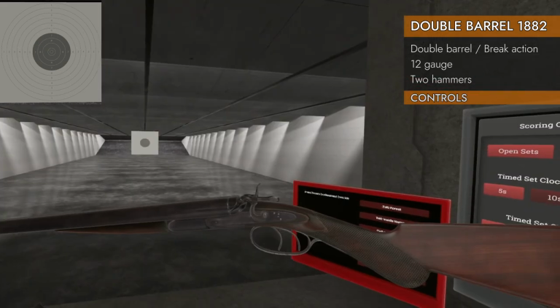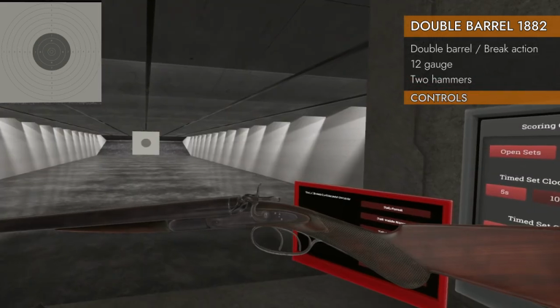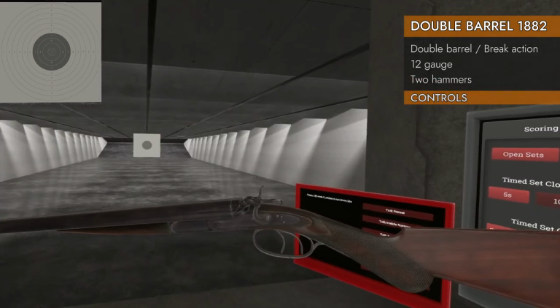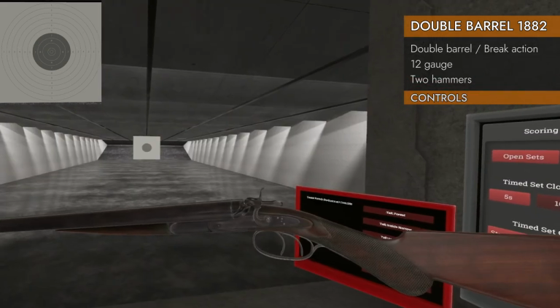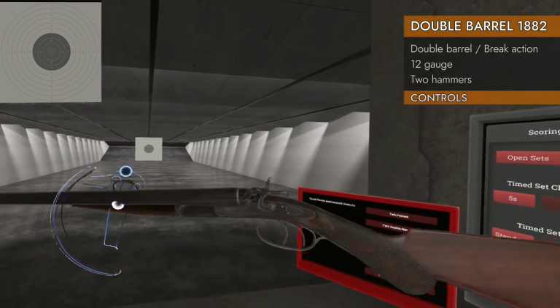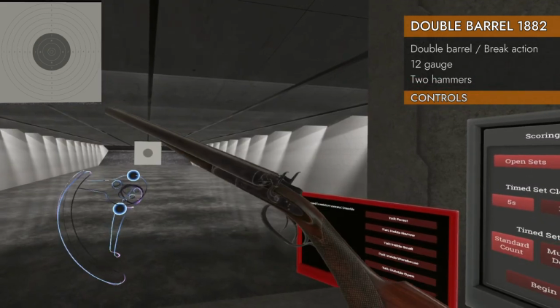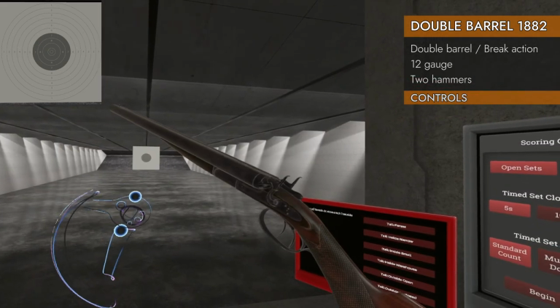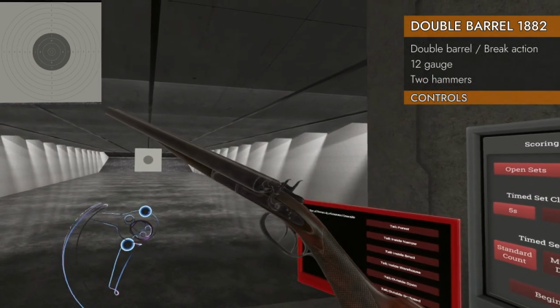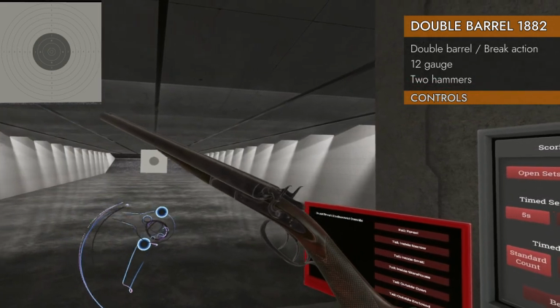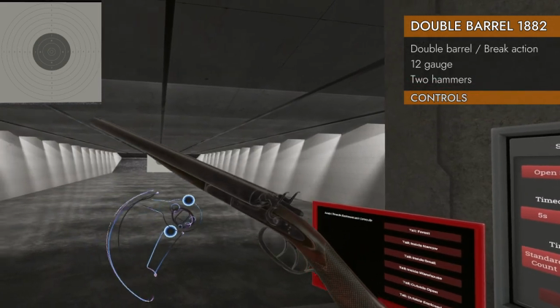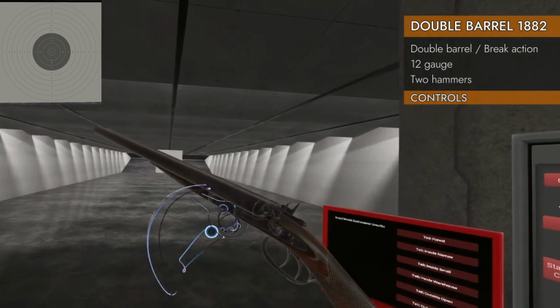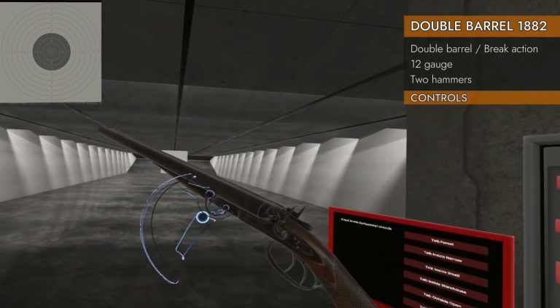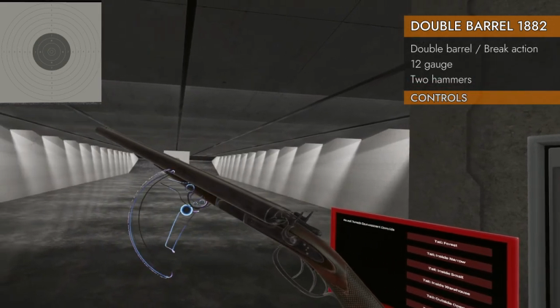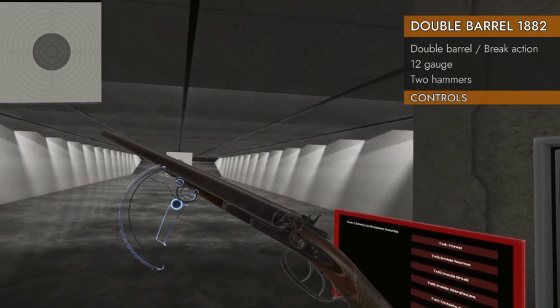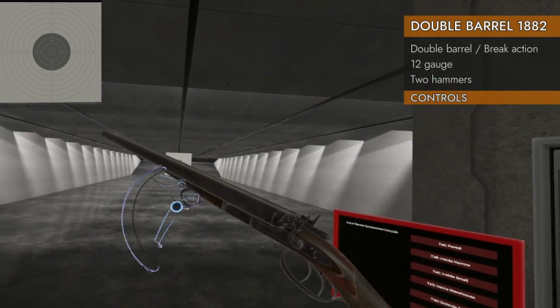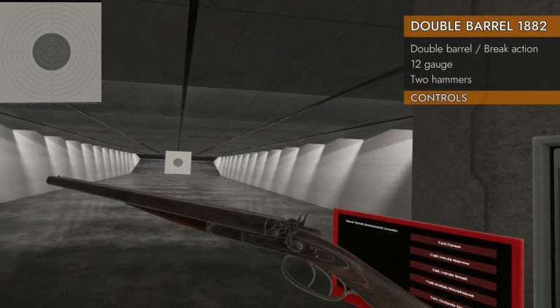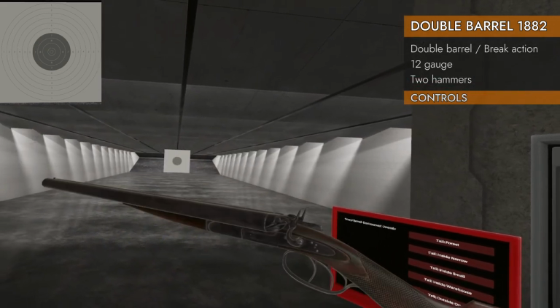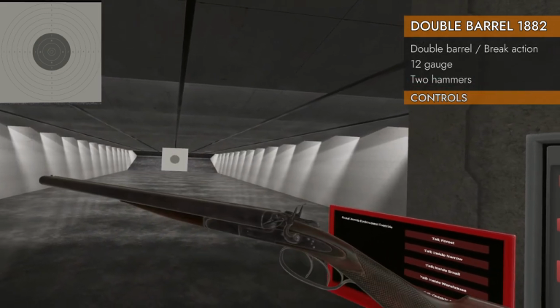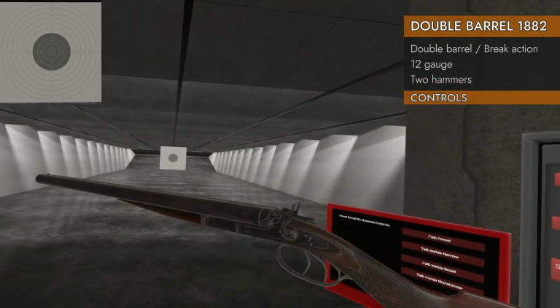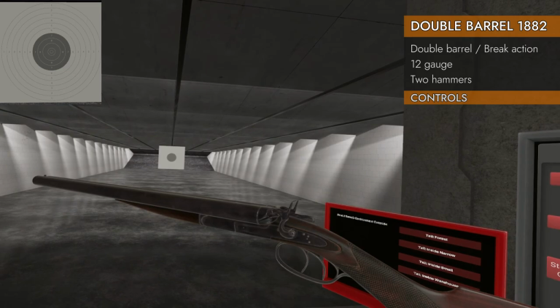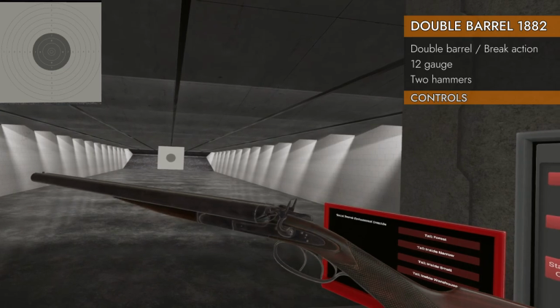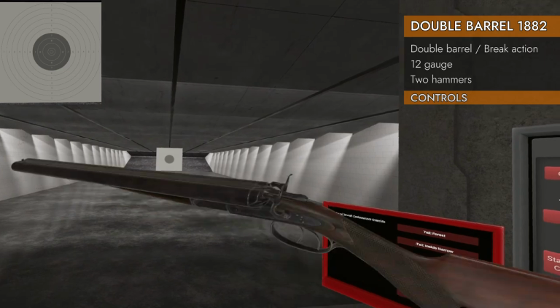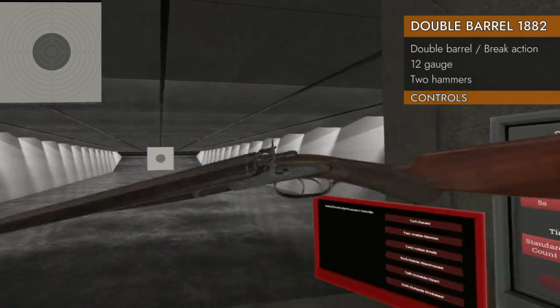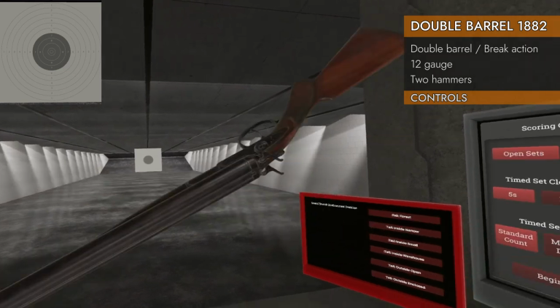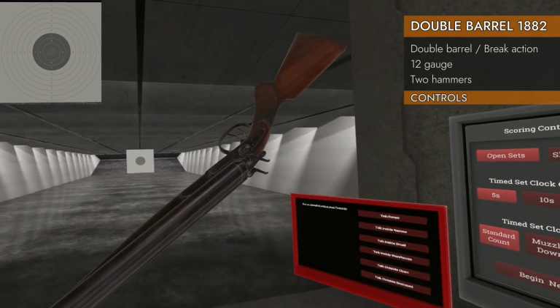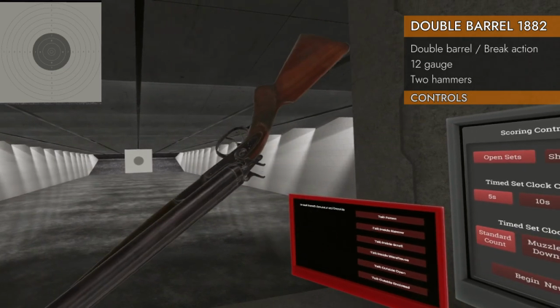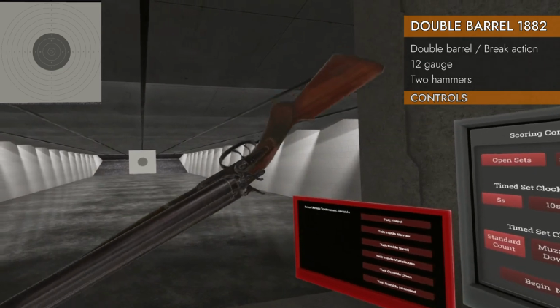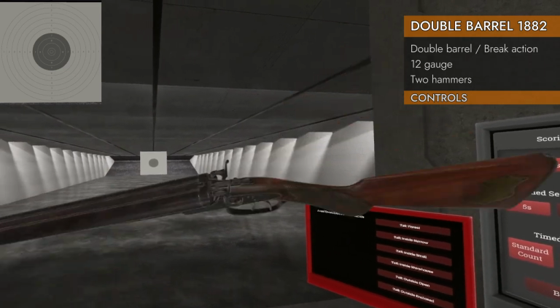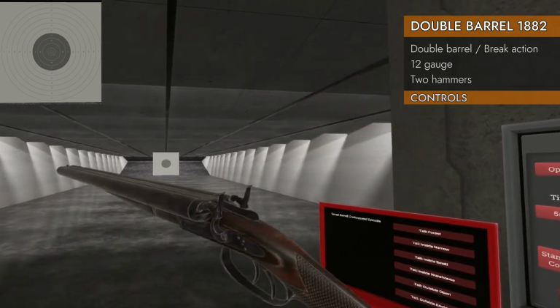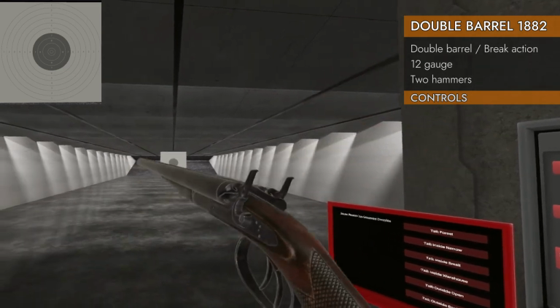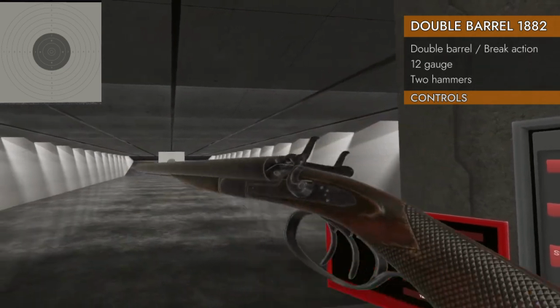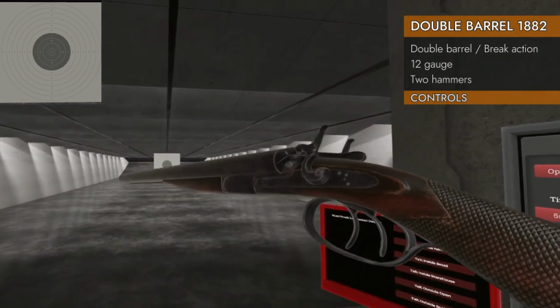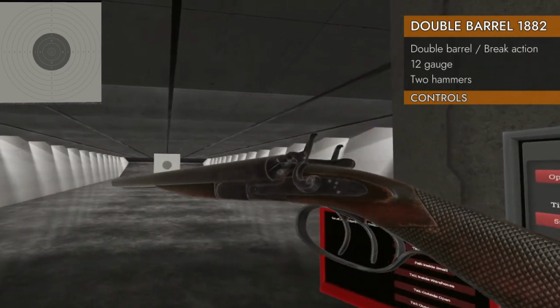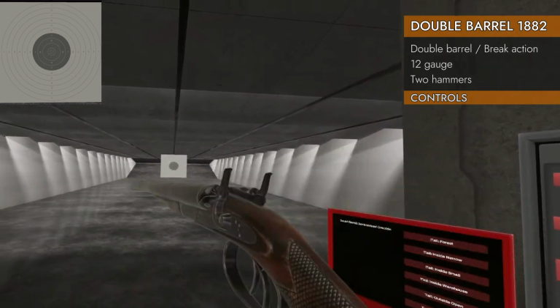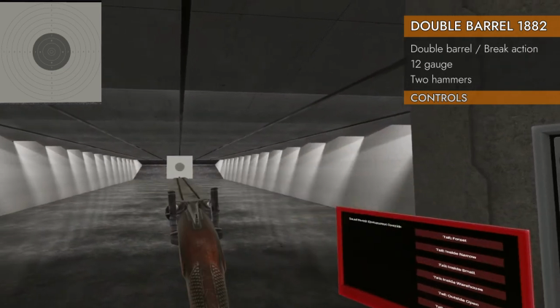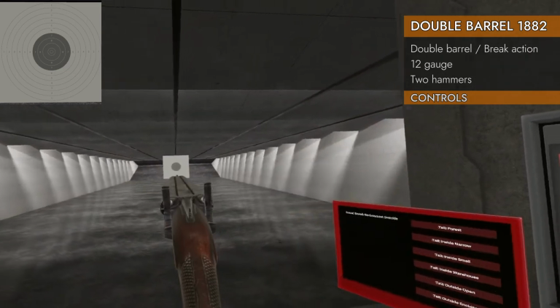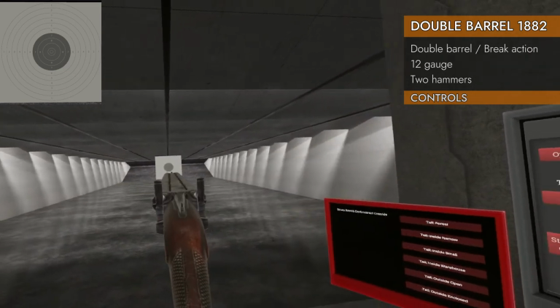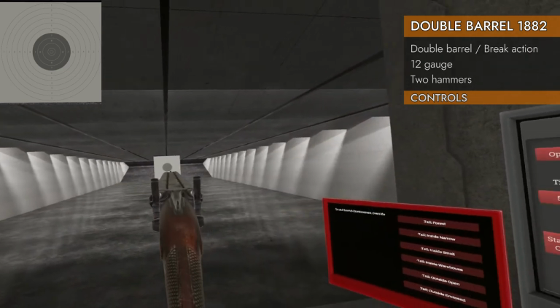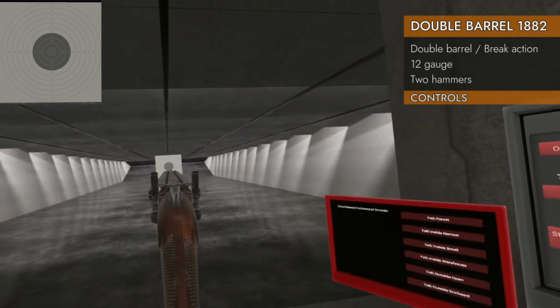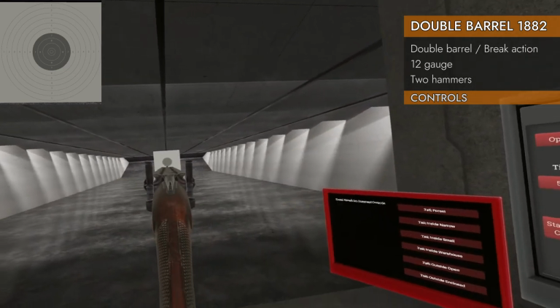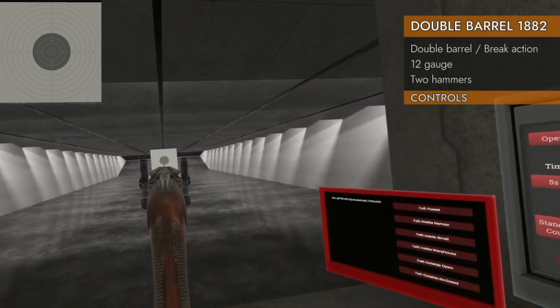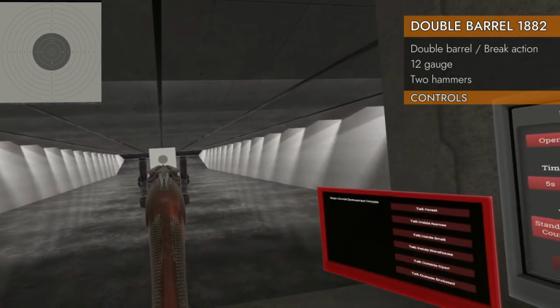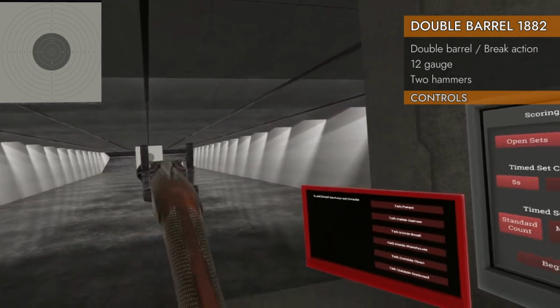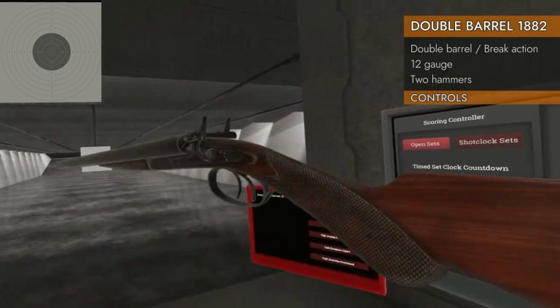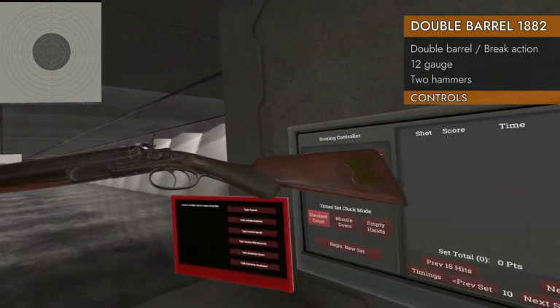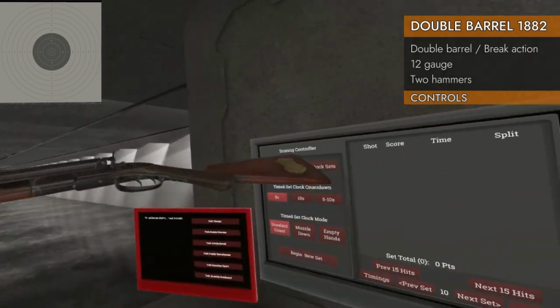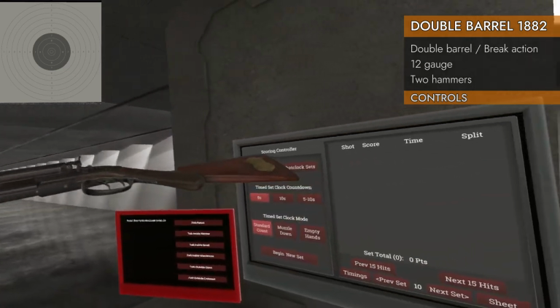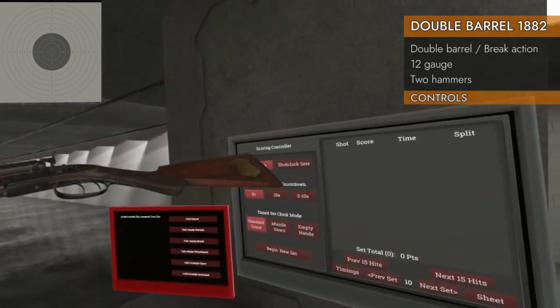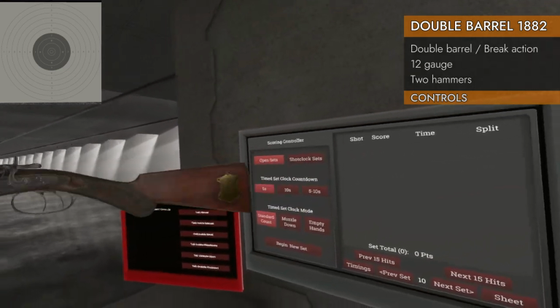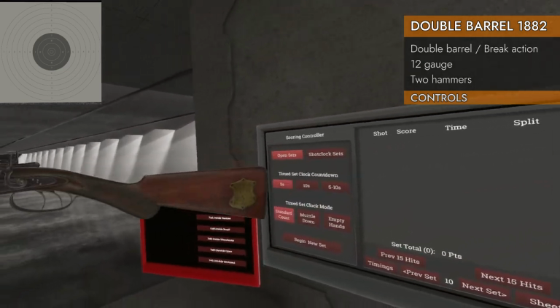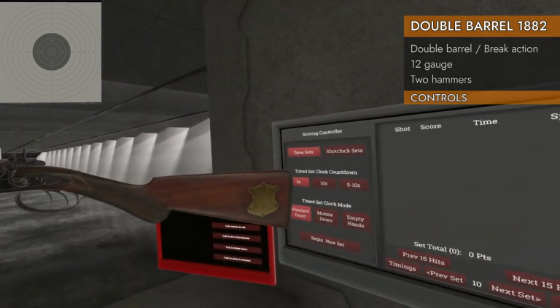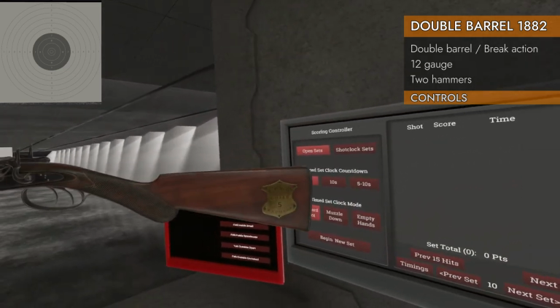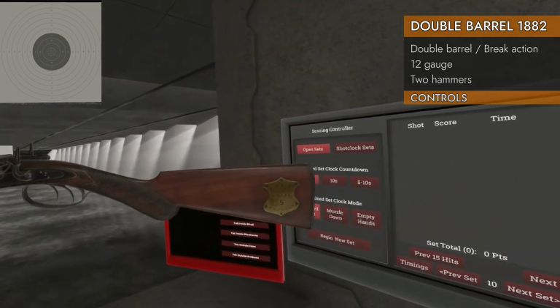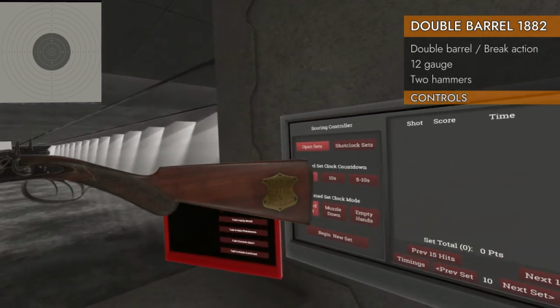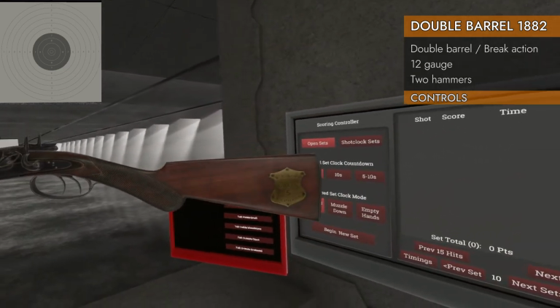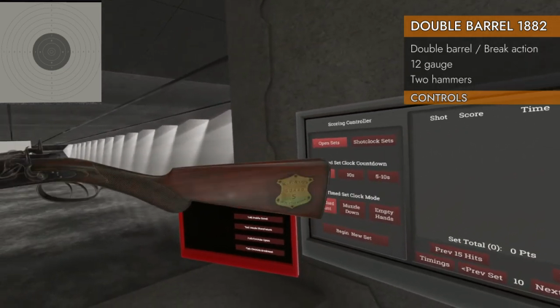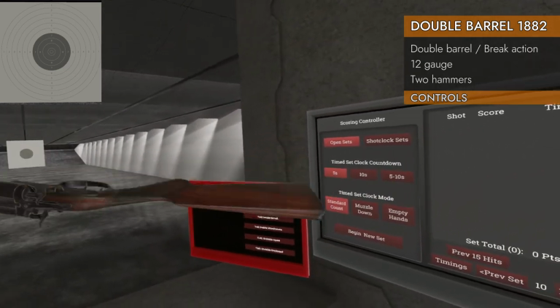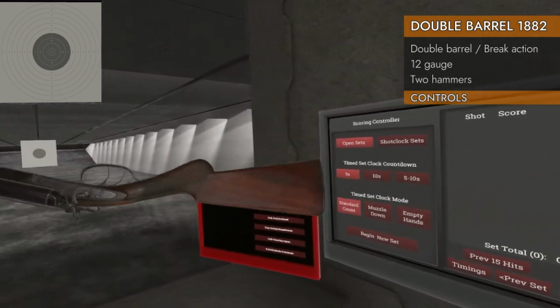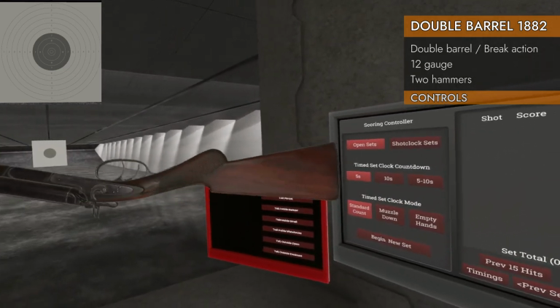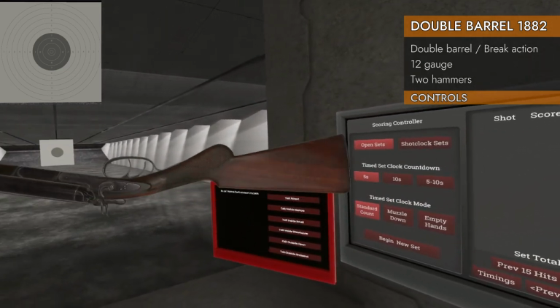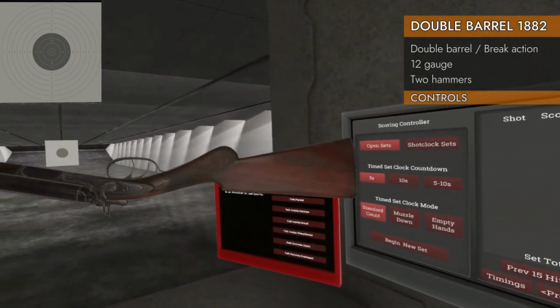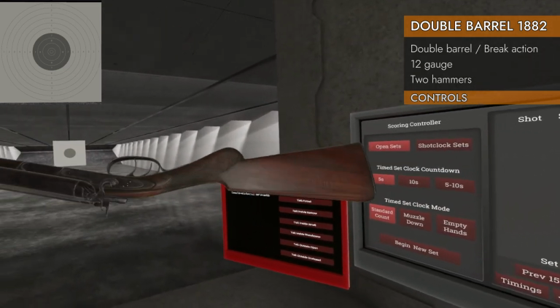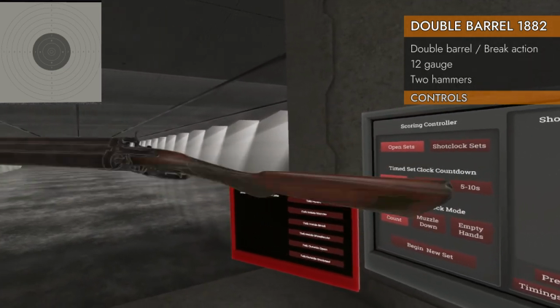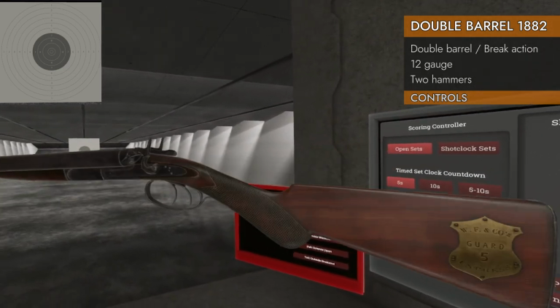And yes, it has a front grippable area. It is a long arm with a built-in stock. Very pretty.